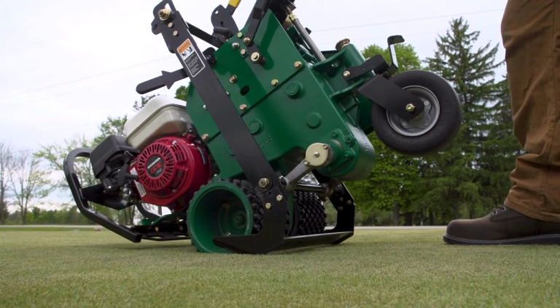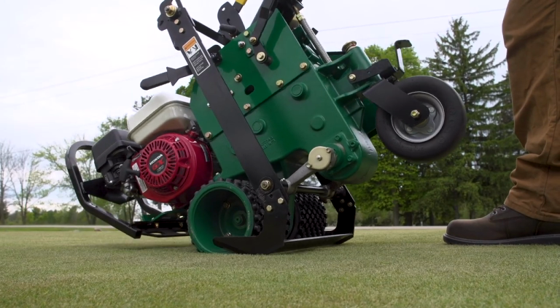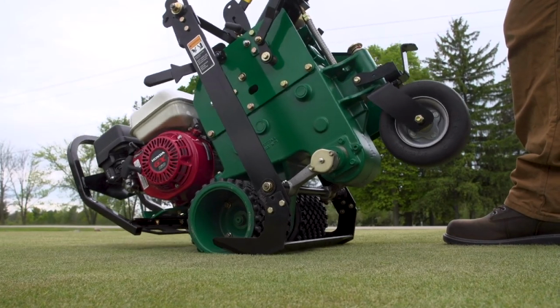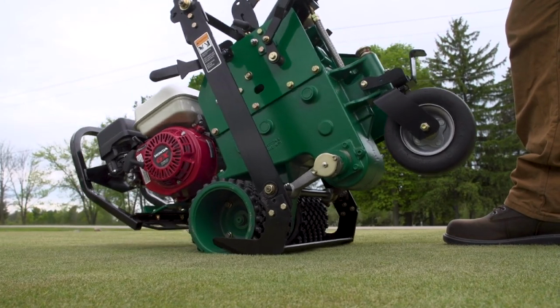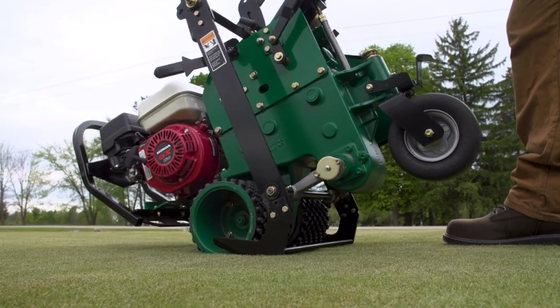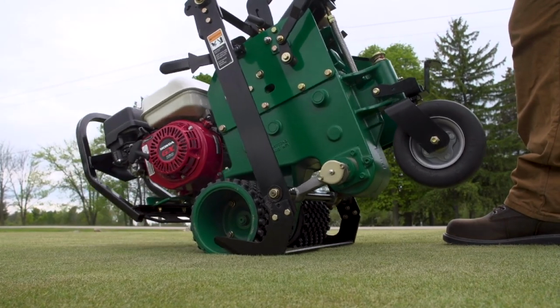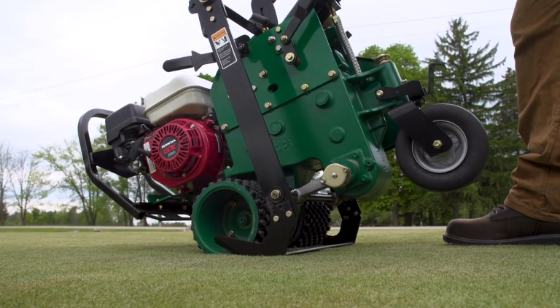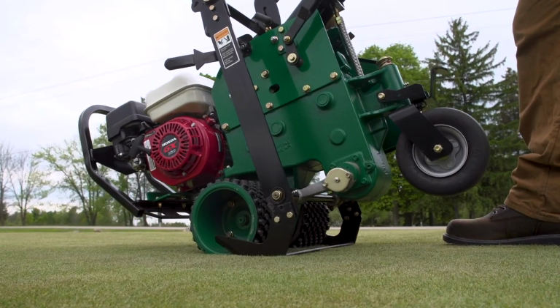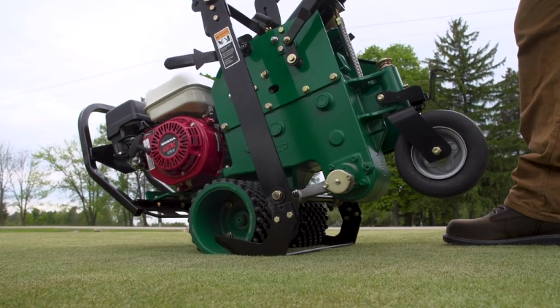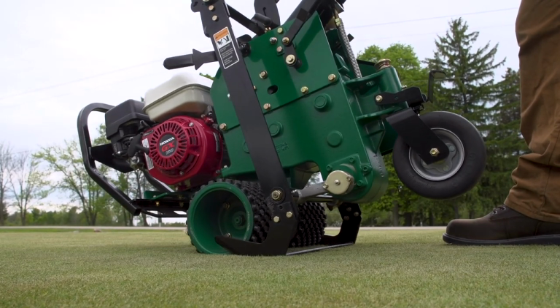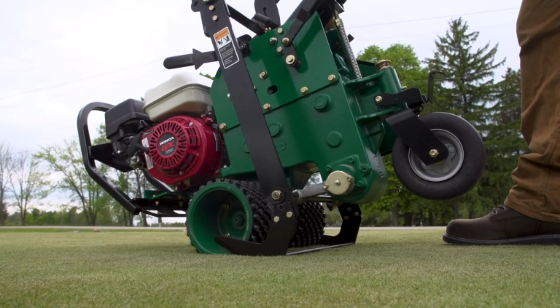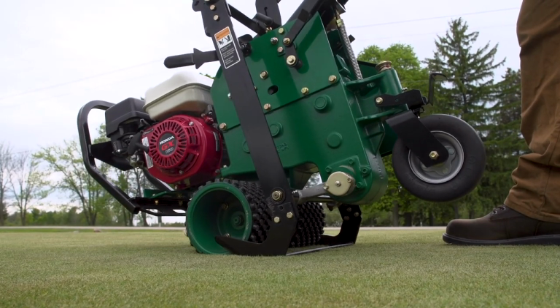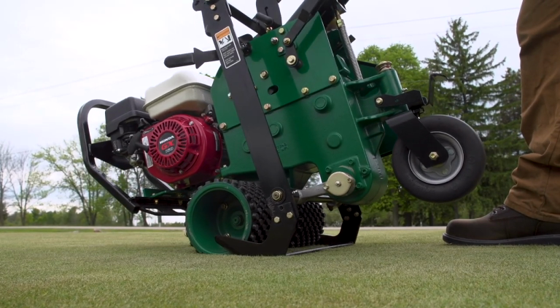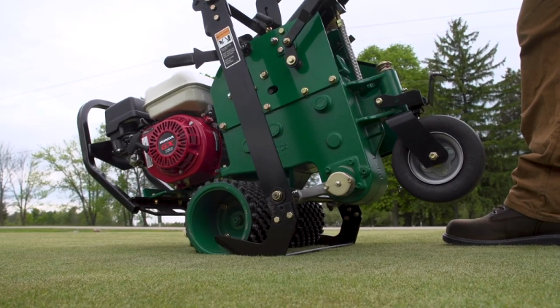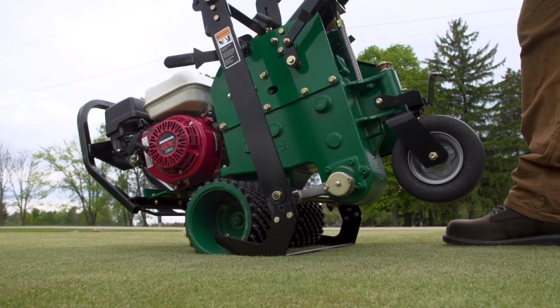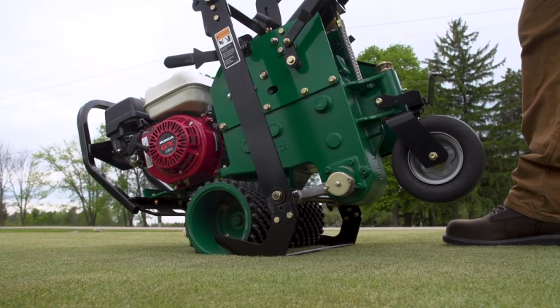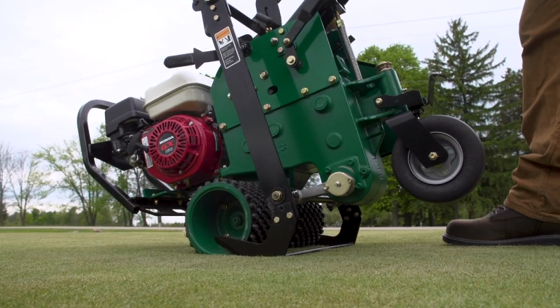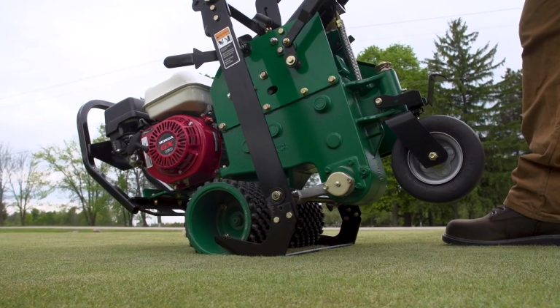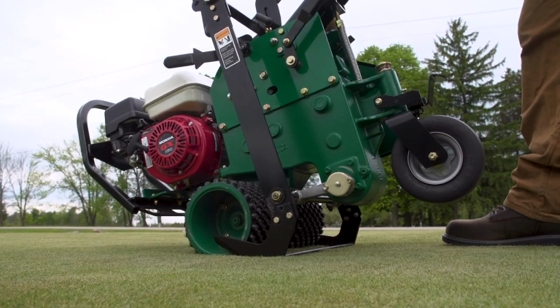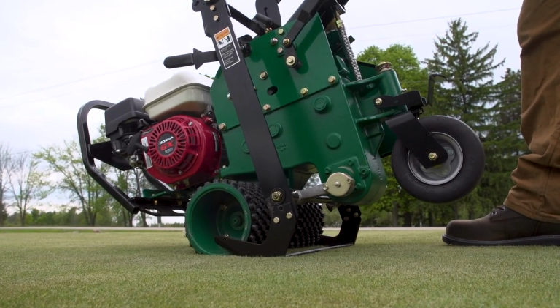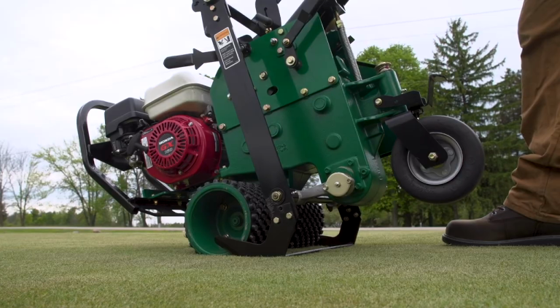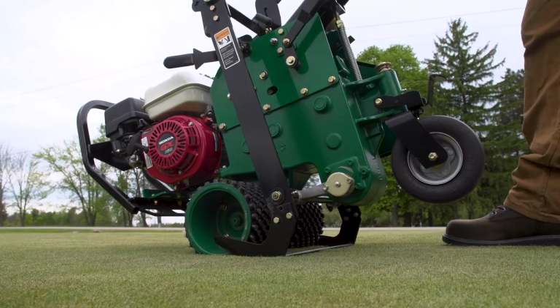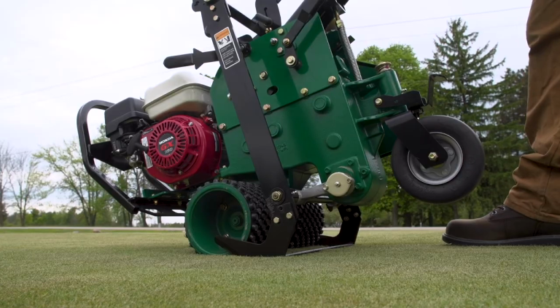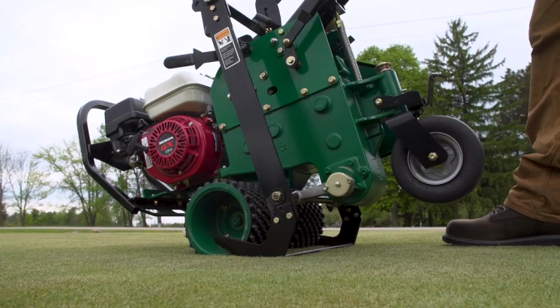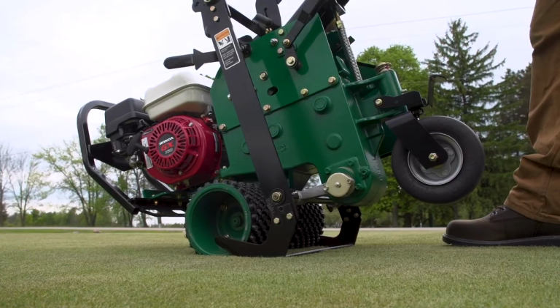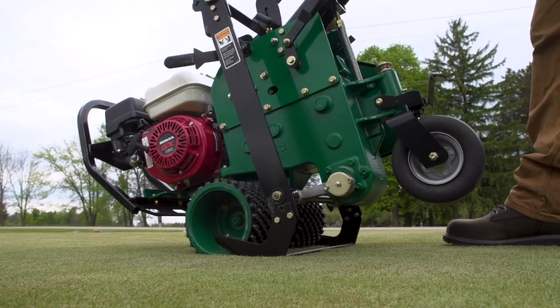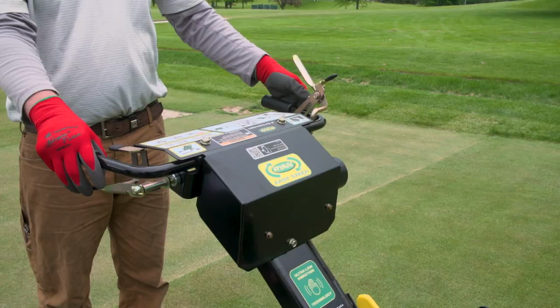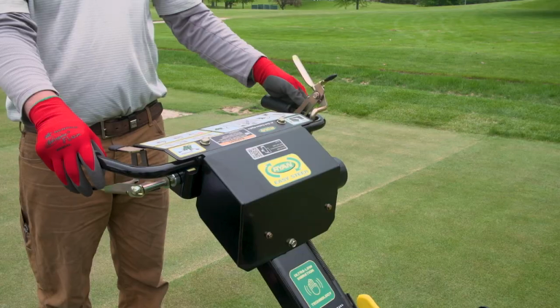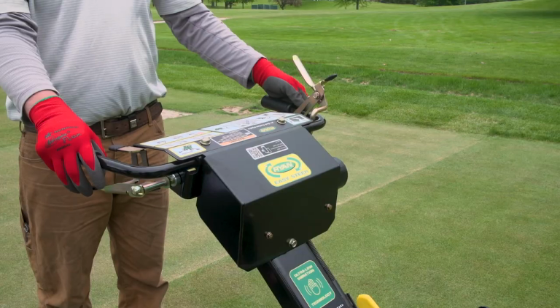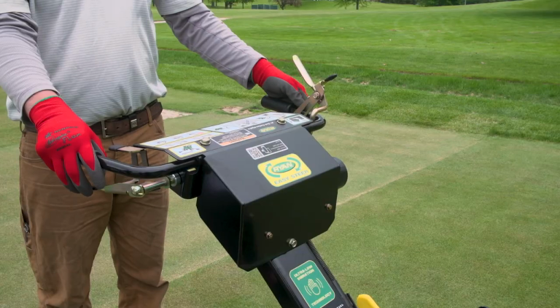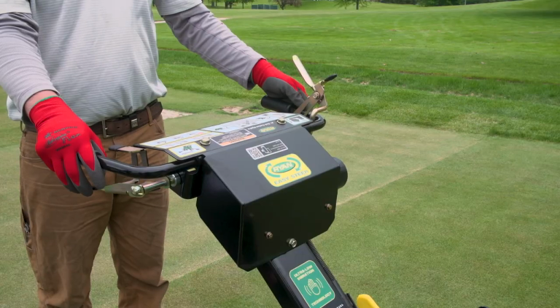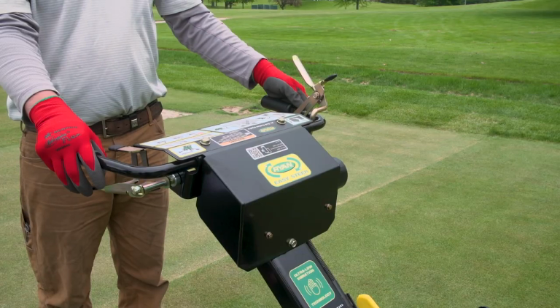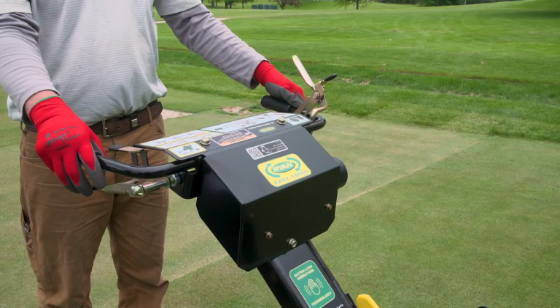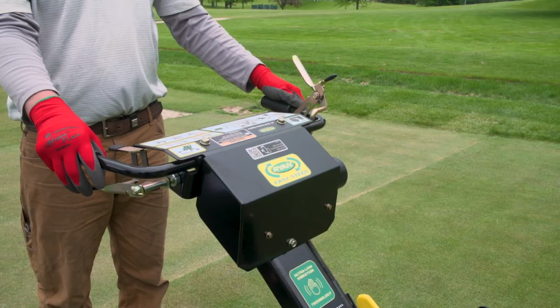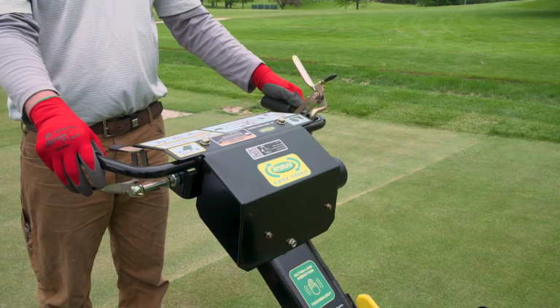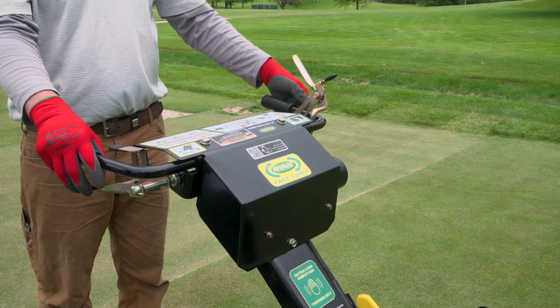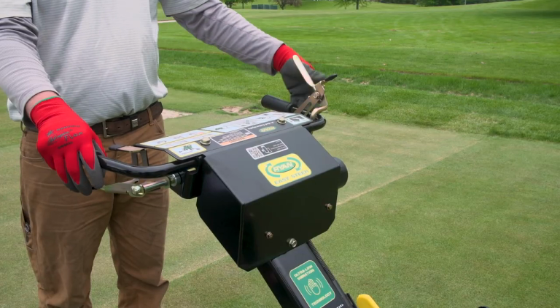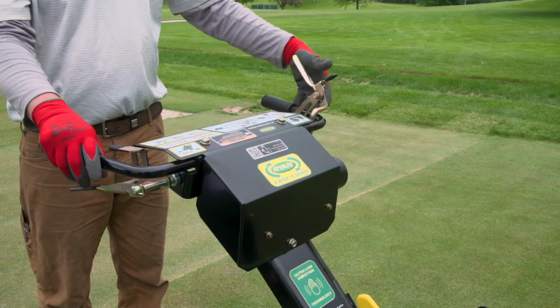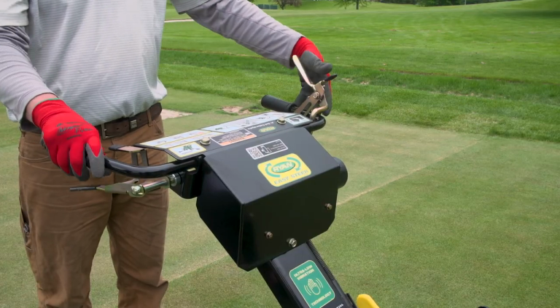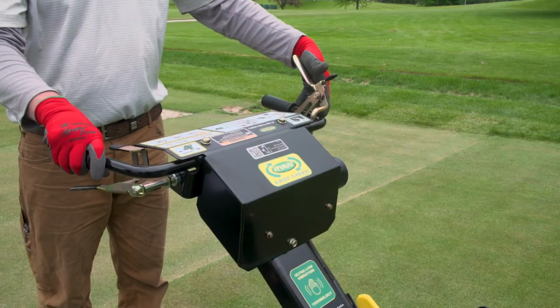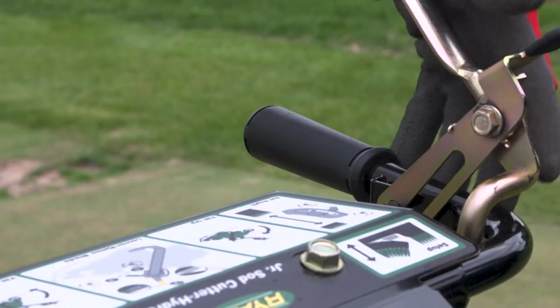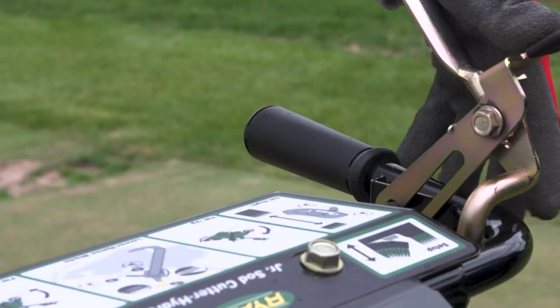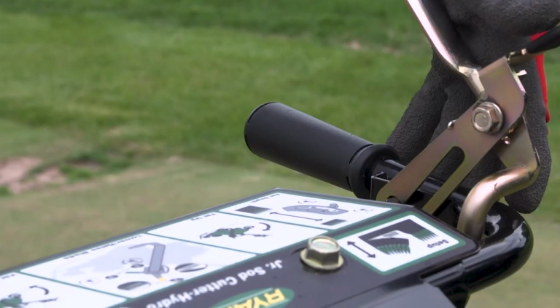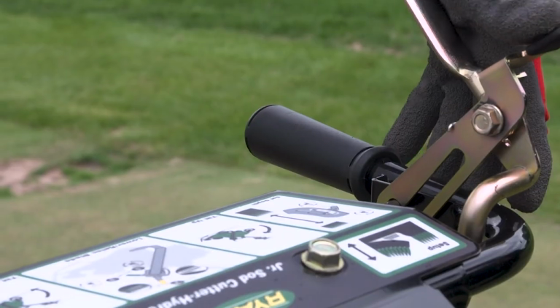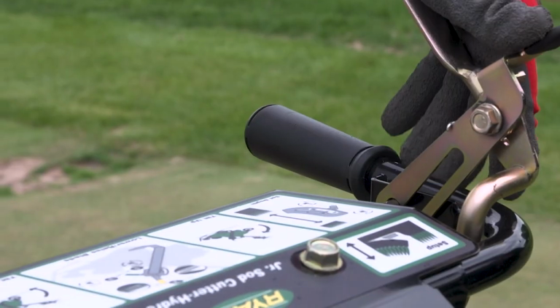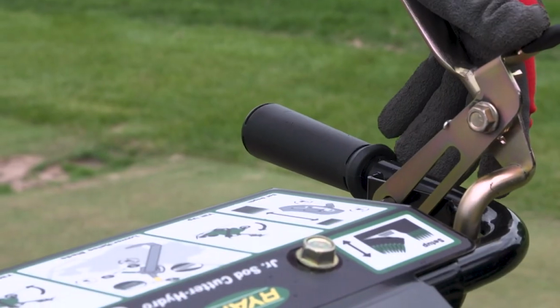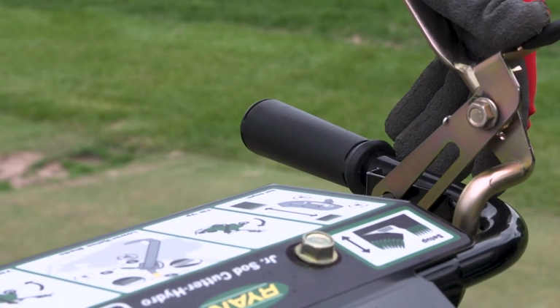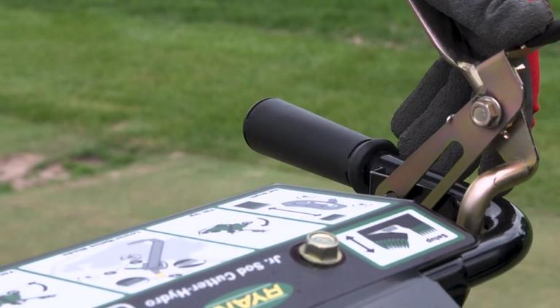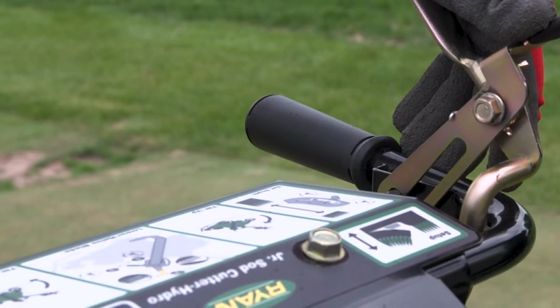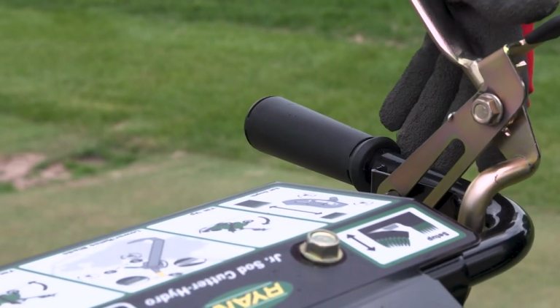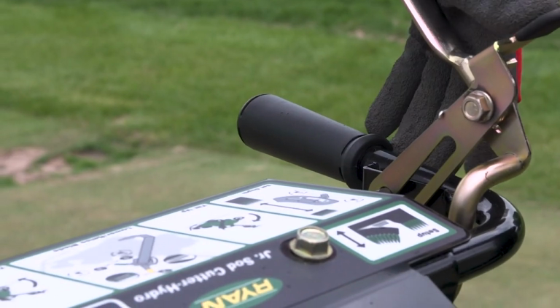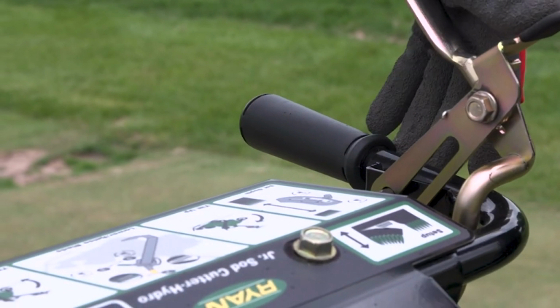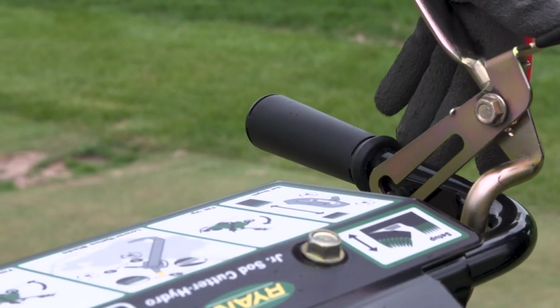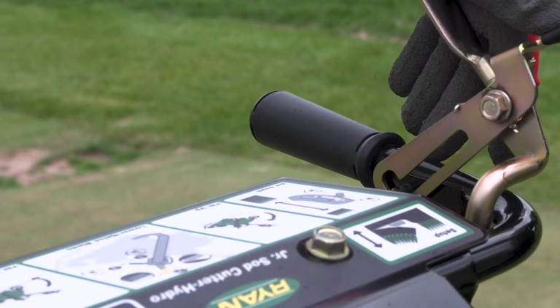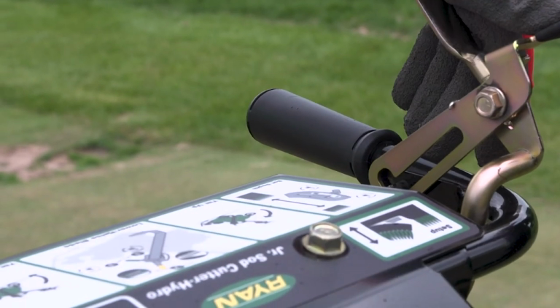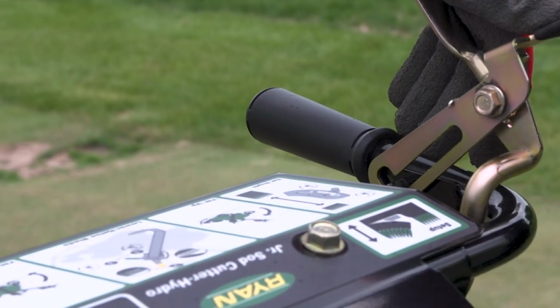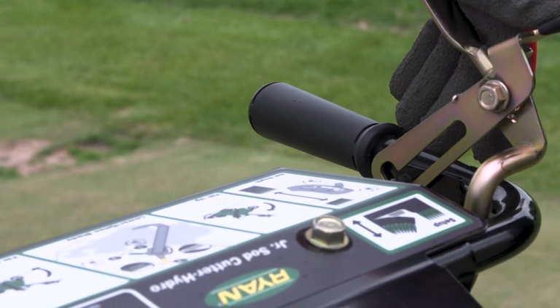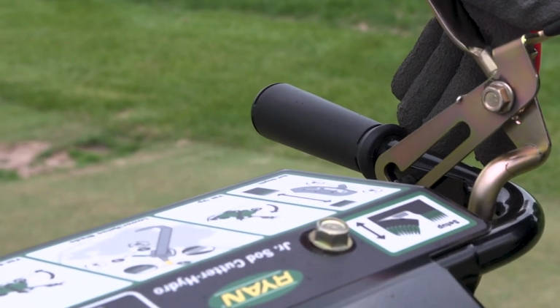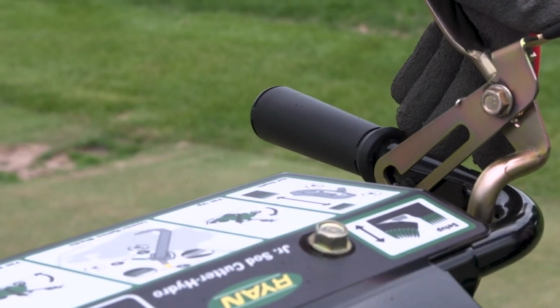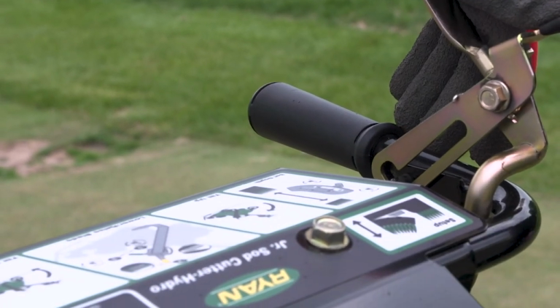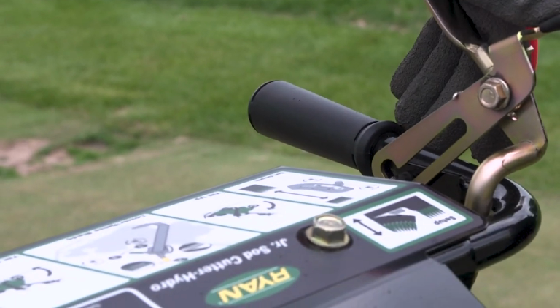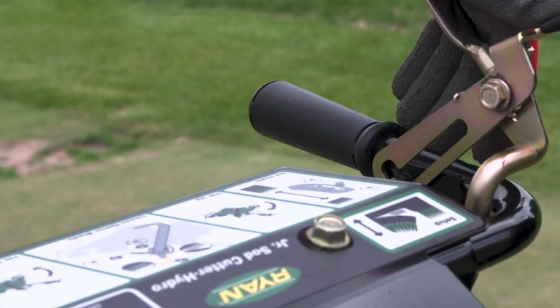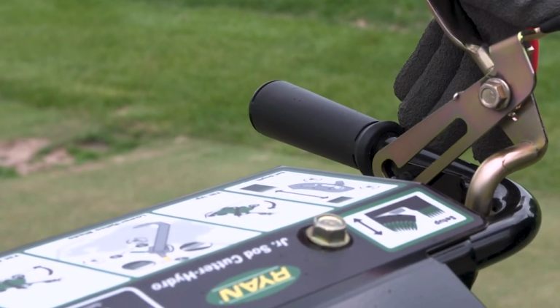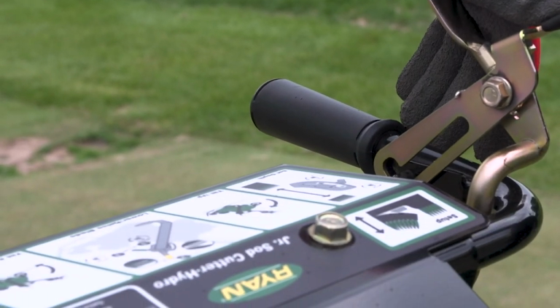Then tilt the unit back until the blade engages the ground. When ready to begin cutting sod, engage the blade action by unlocking the thumb lever.